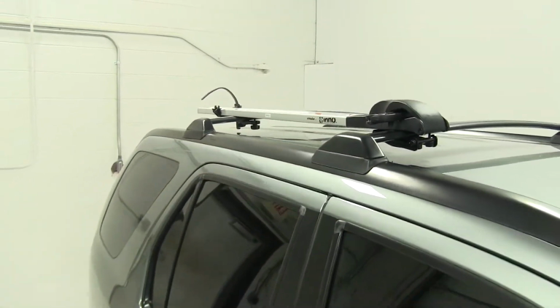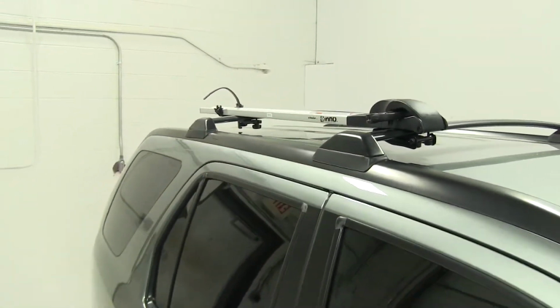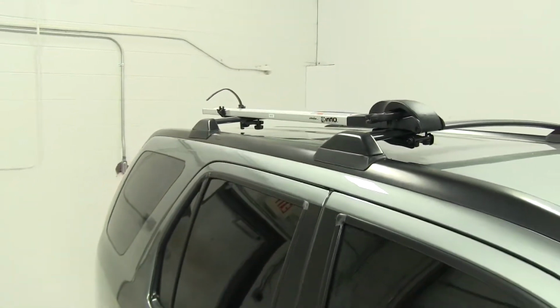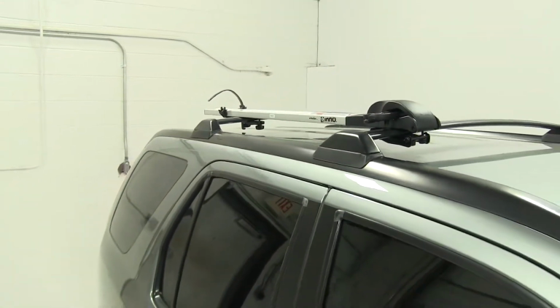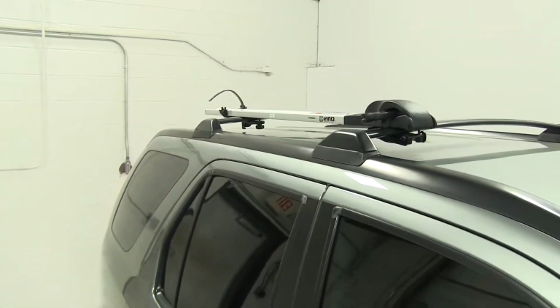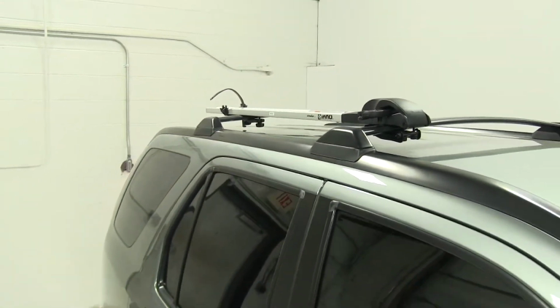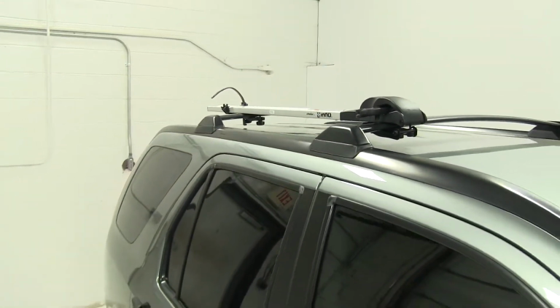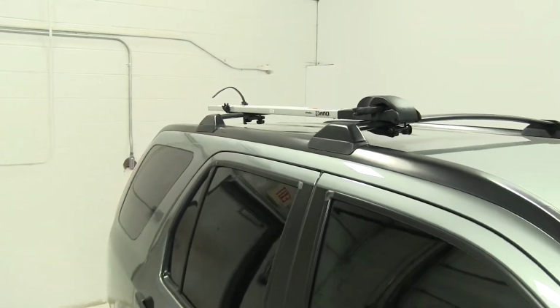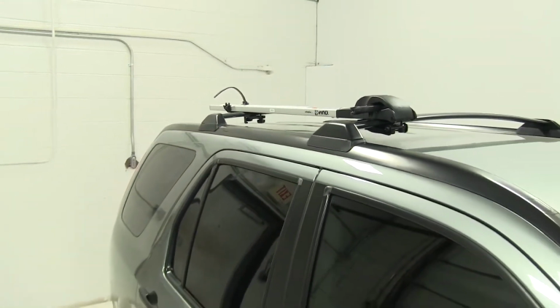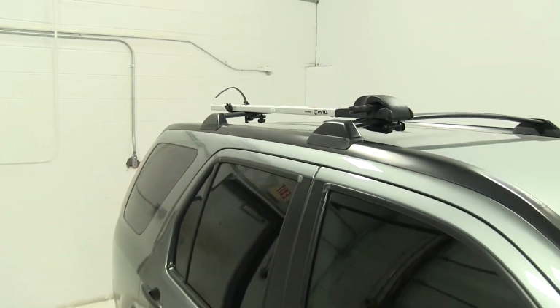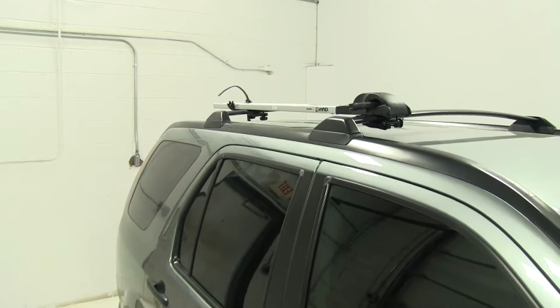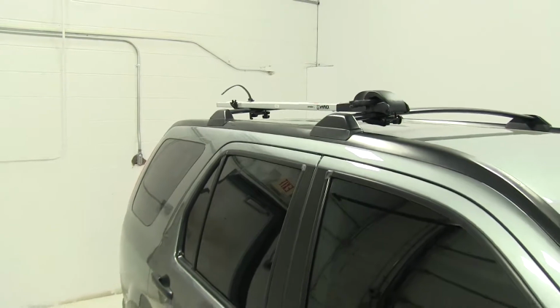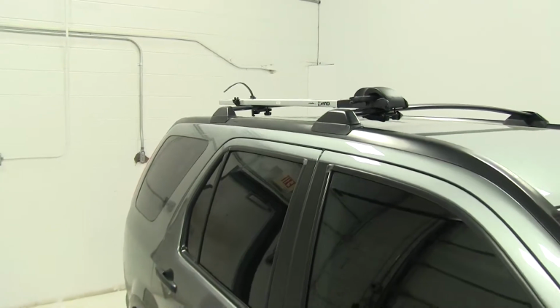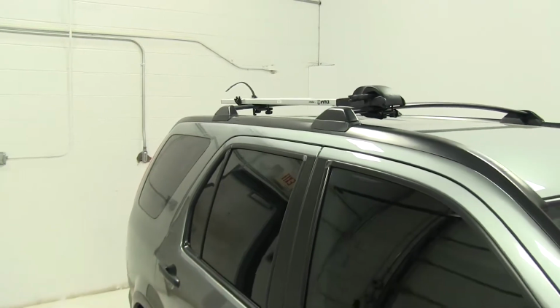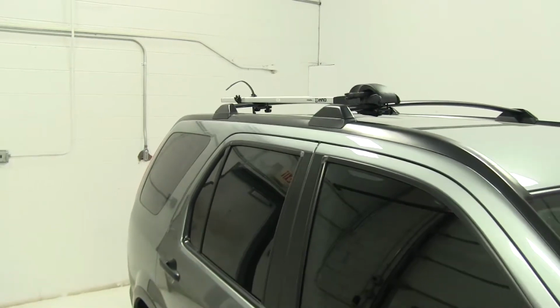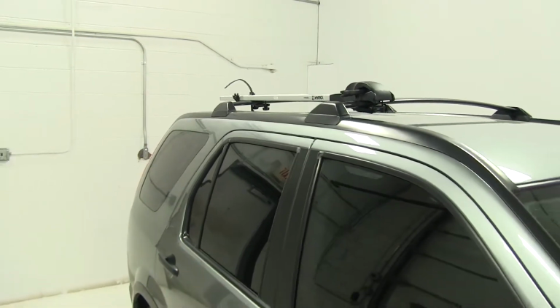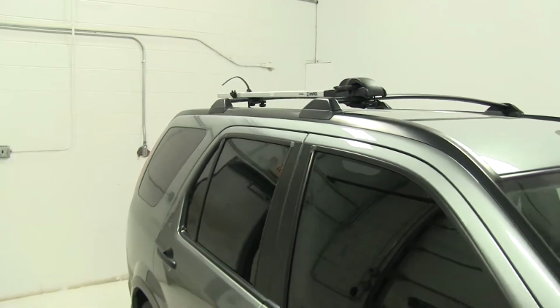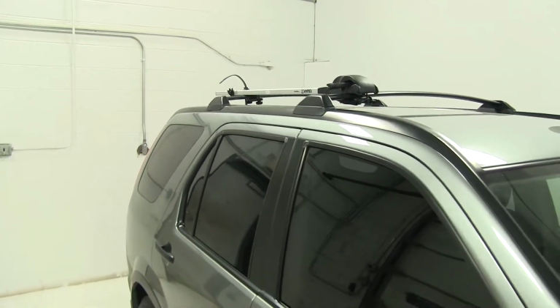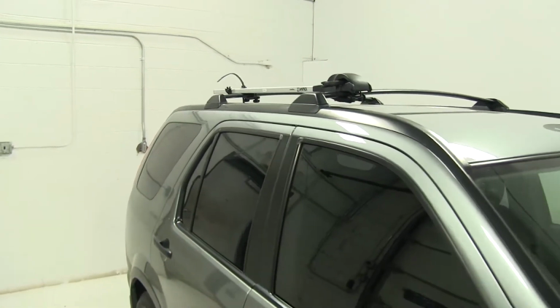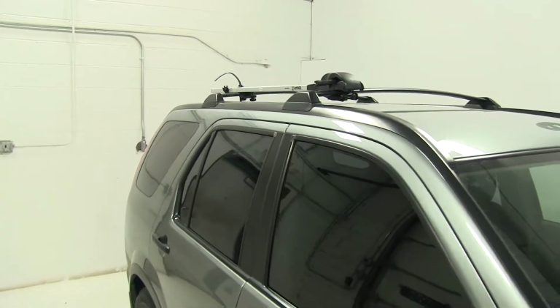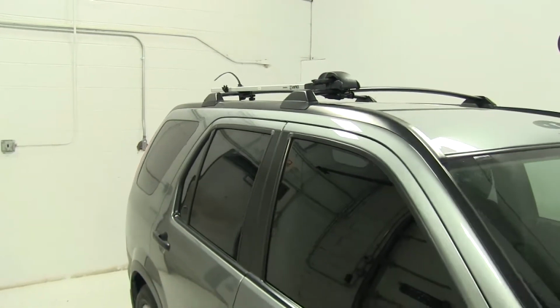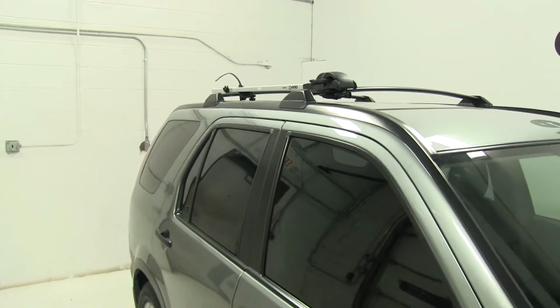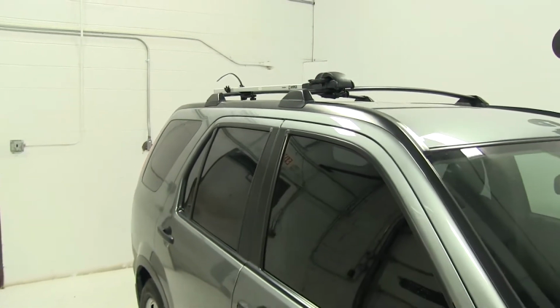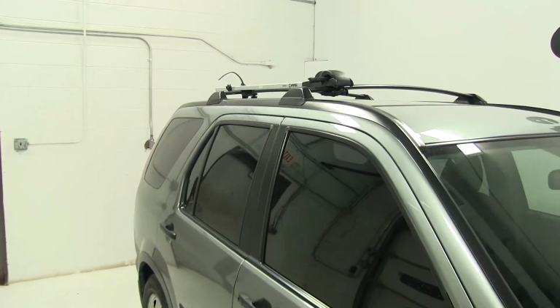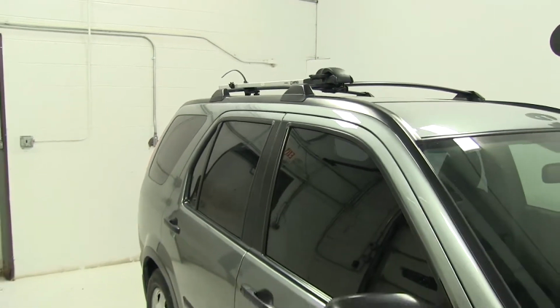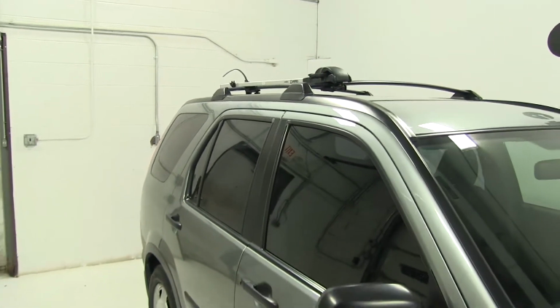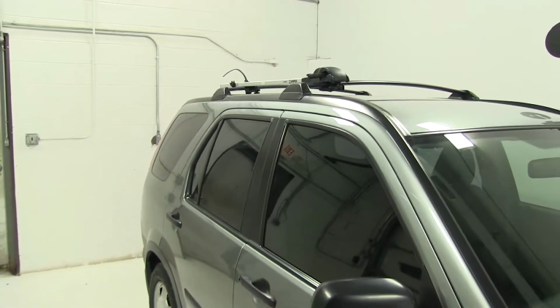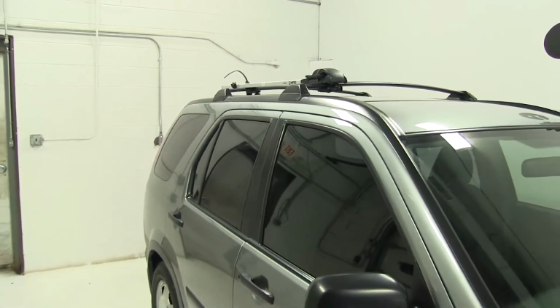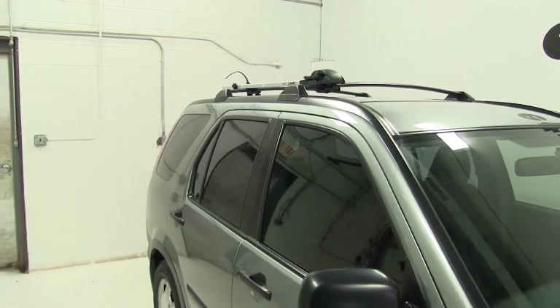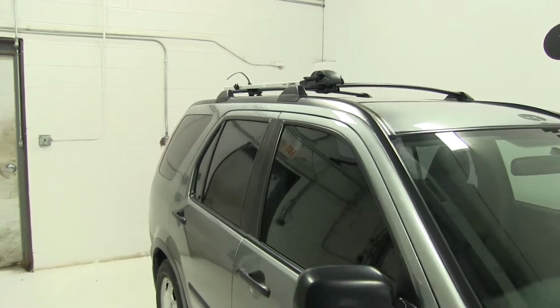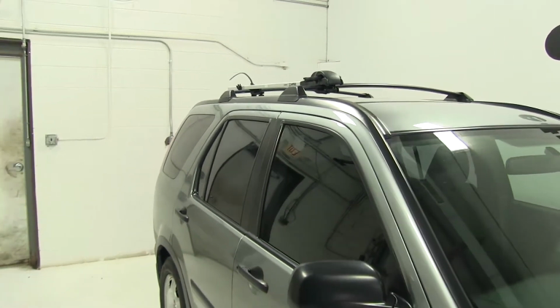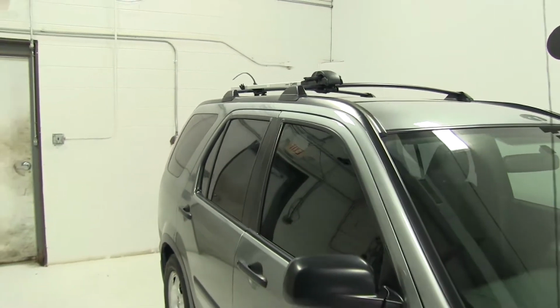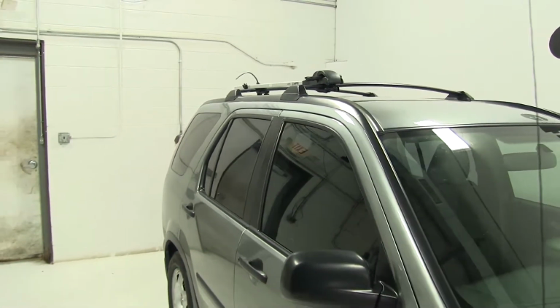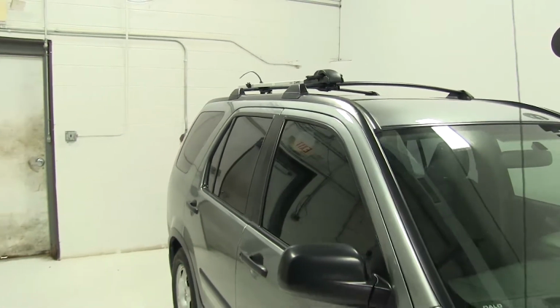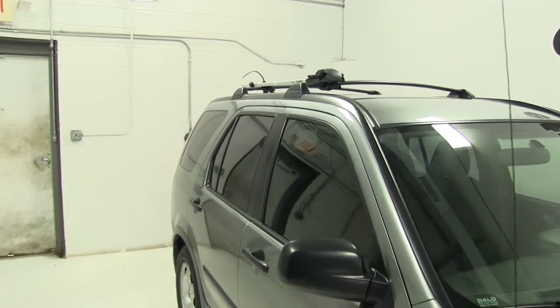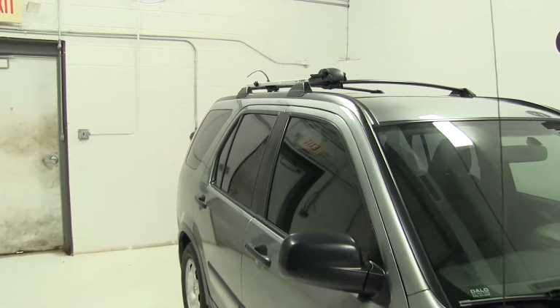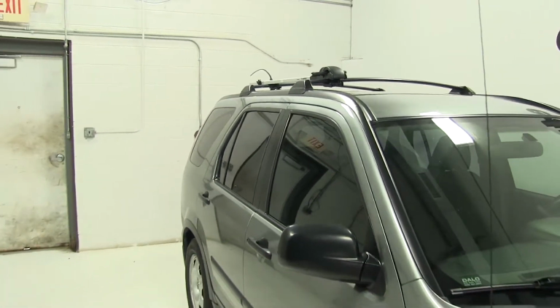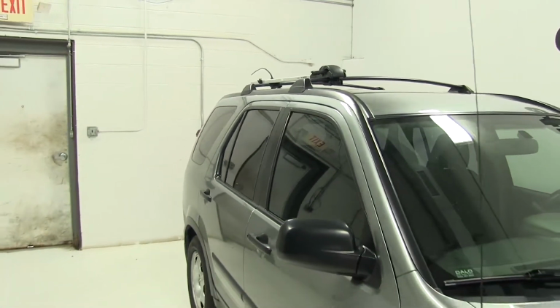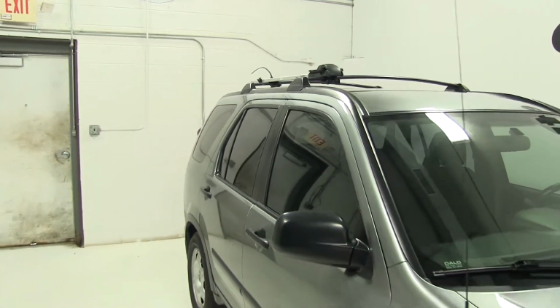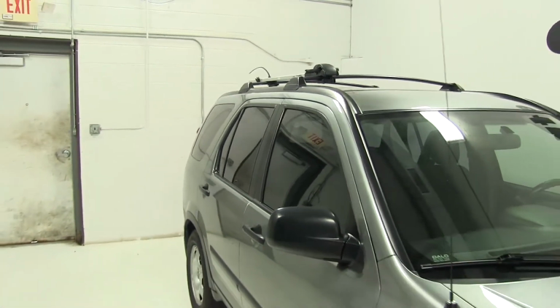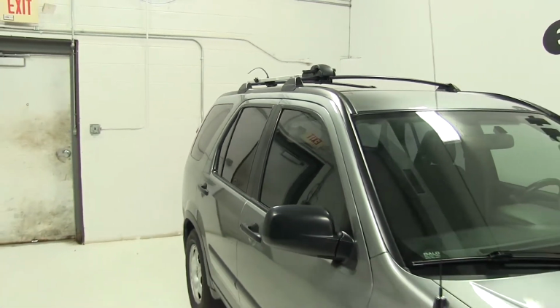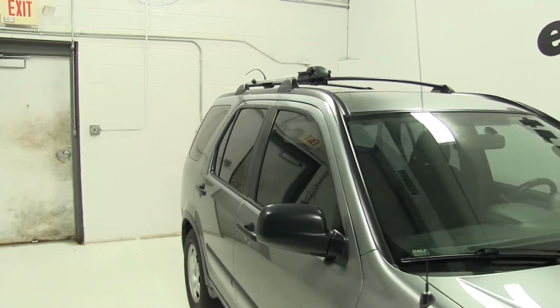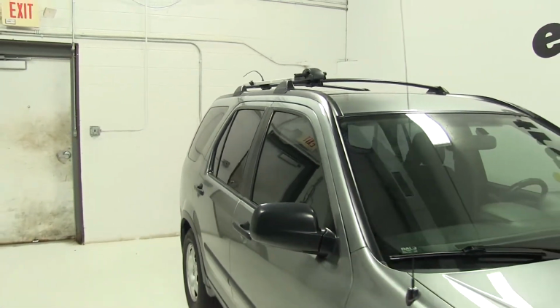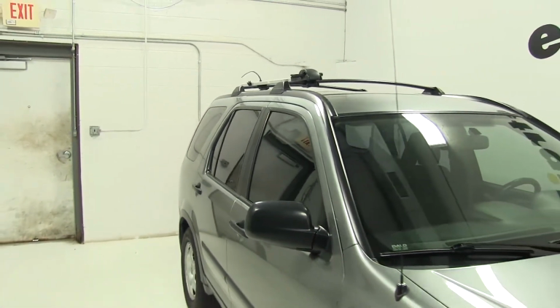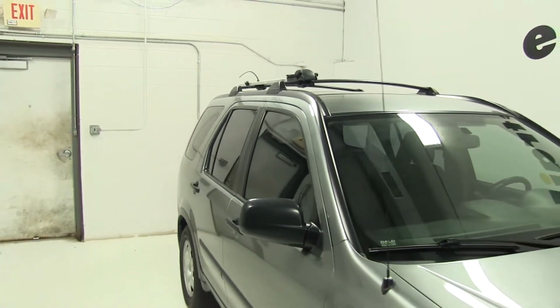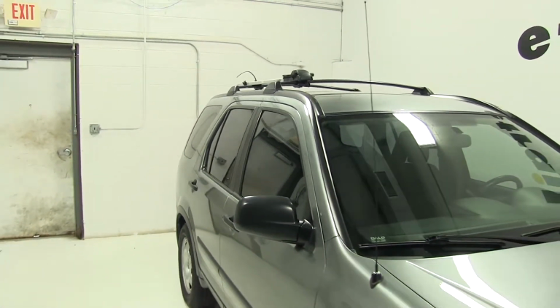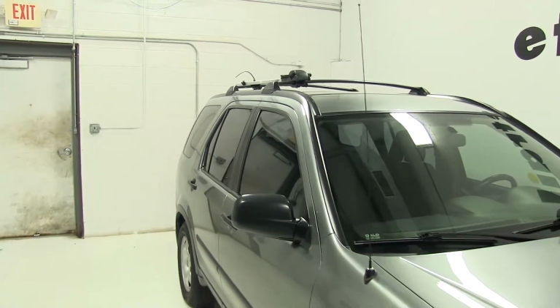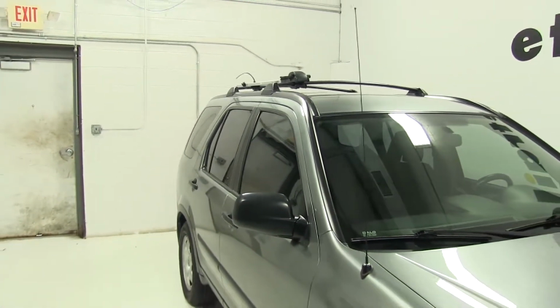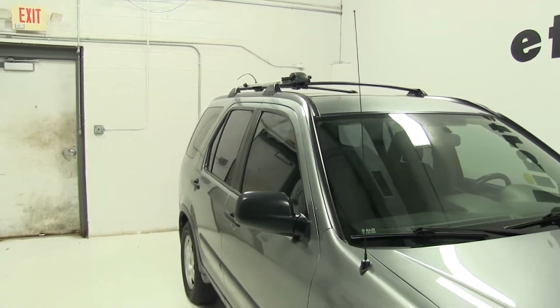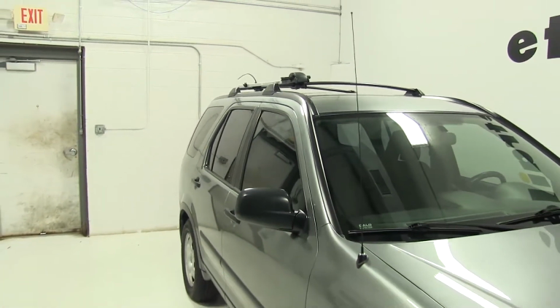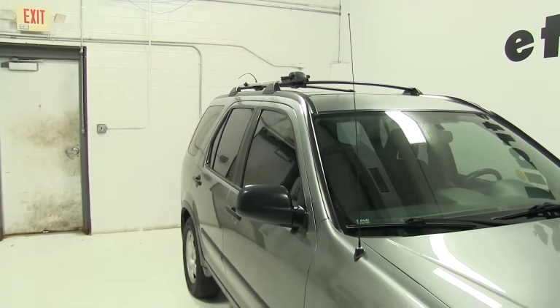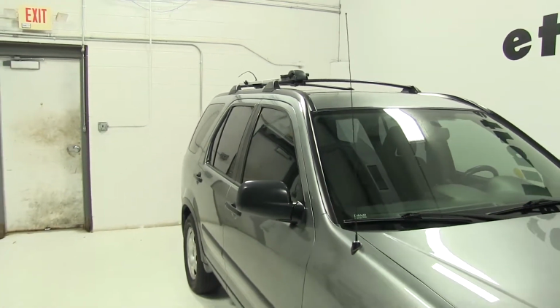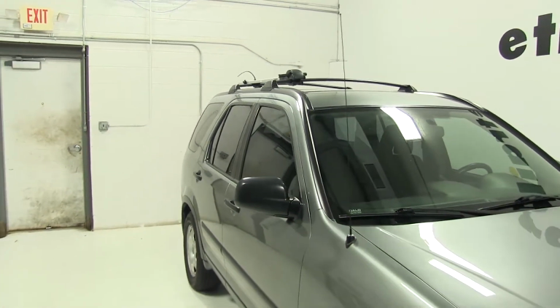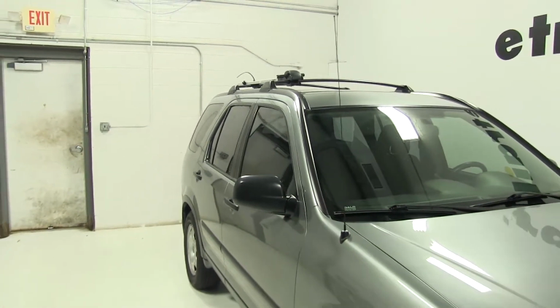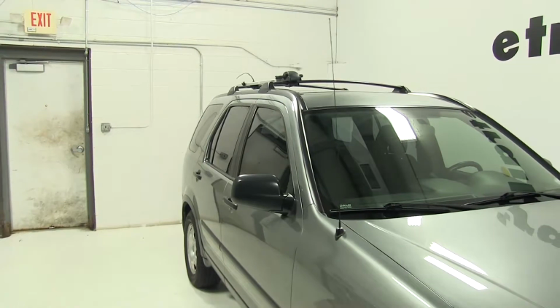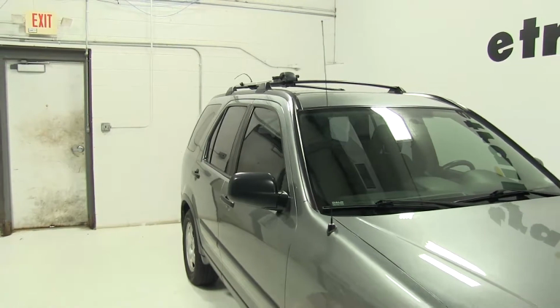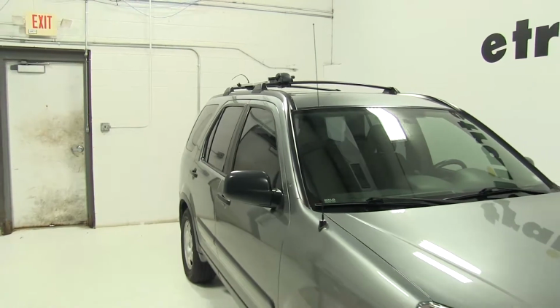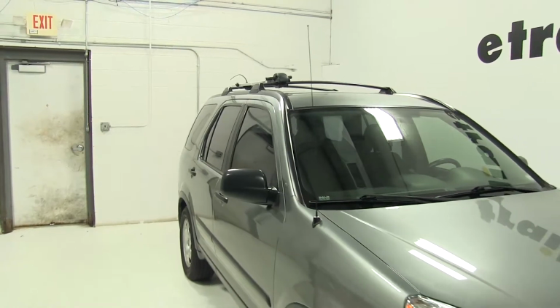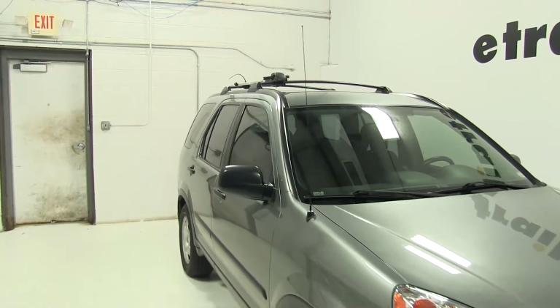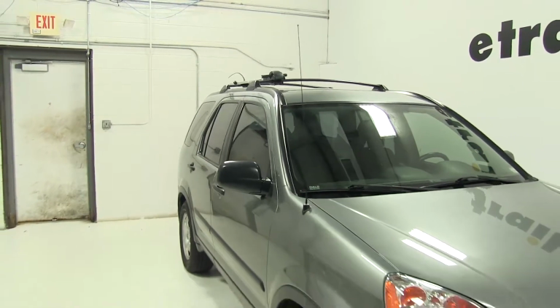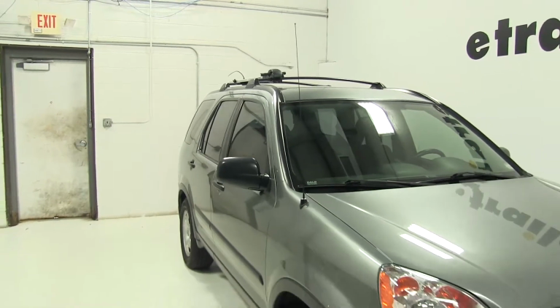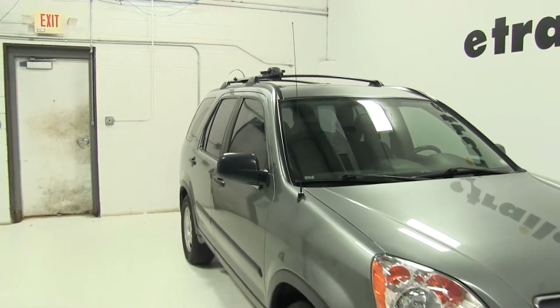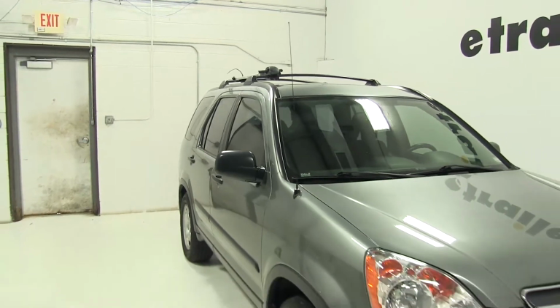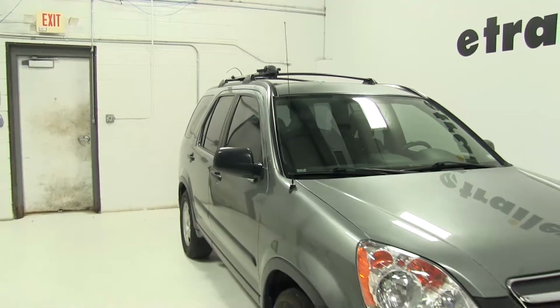So there you have it for the Inno Fork Lock 3 bike rack on our 2006 Honda CR-V.